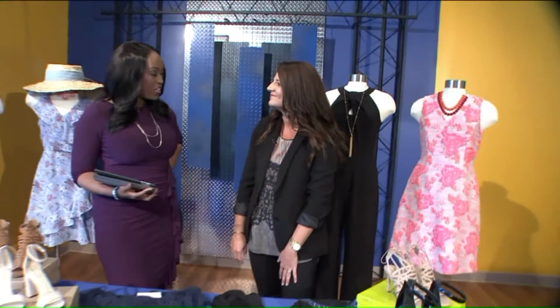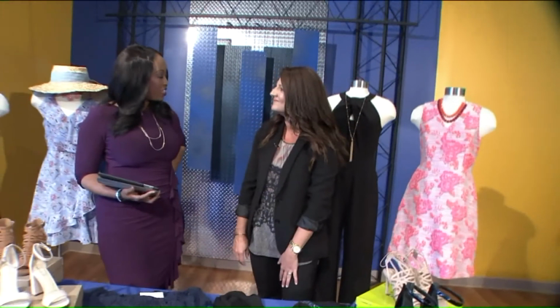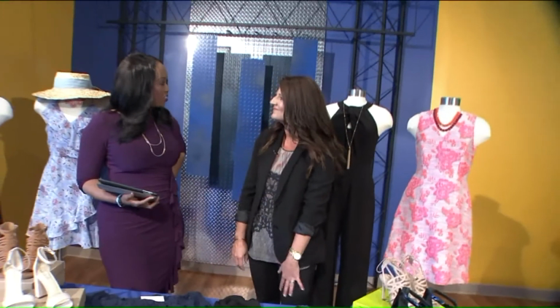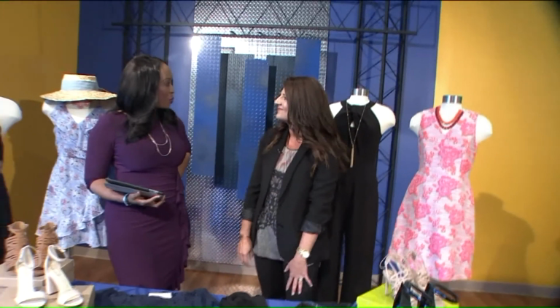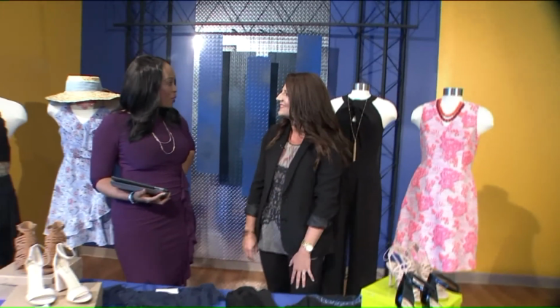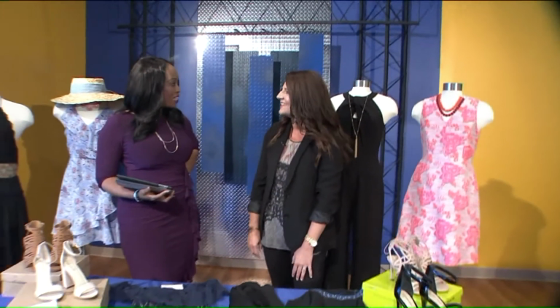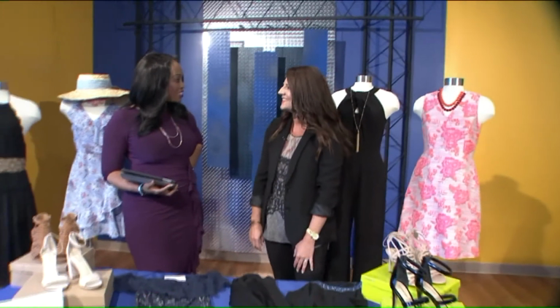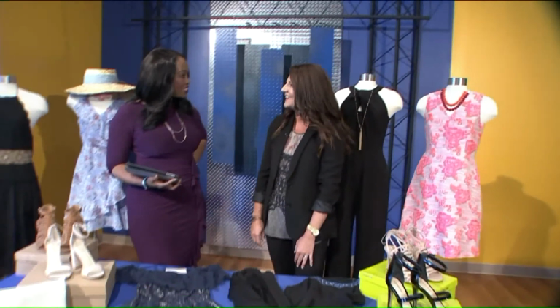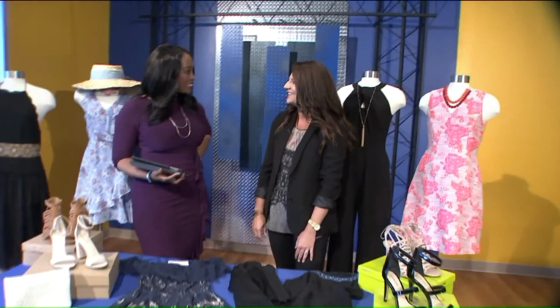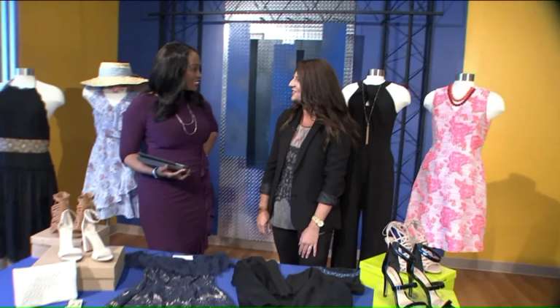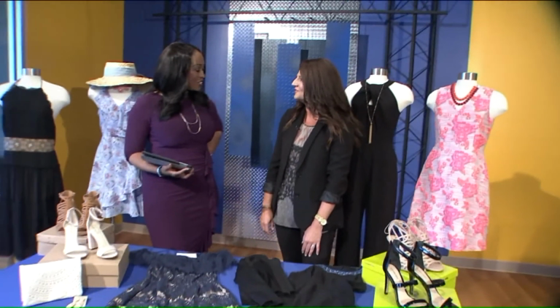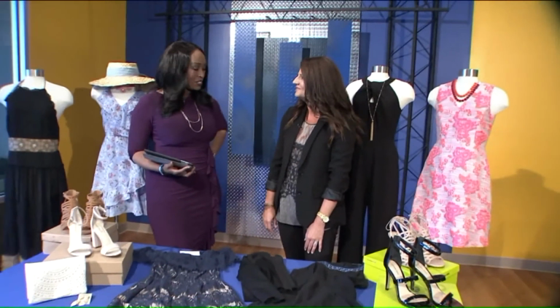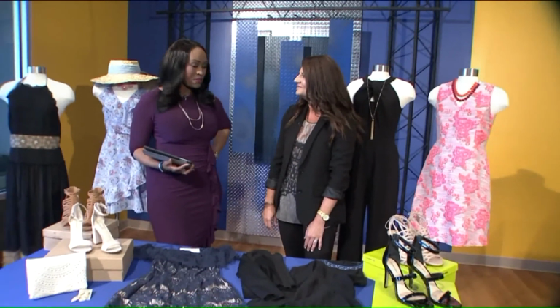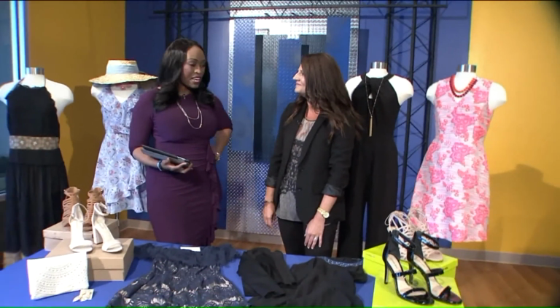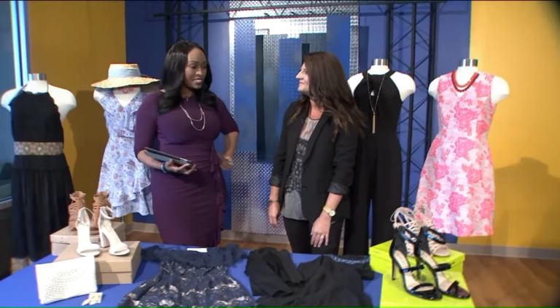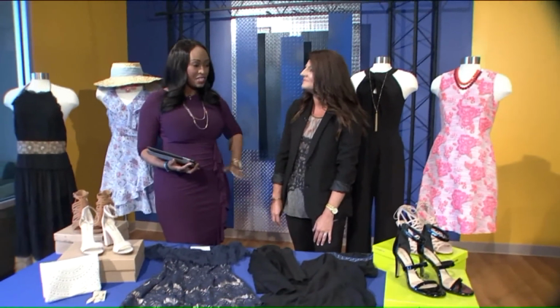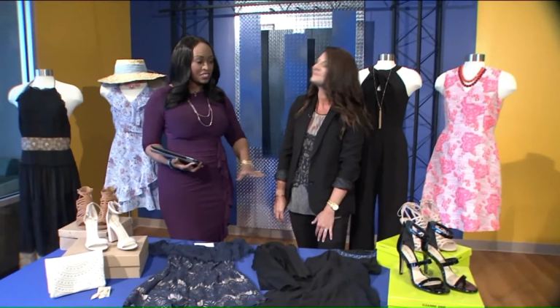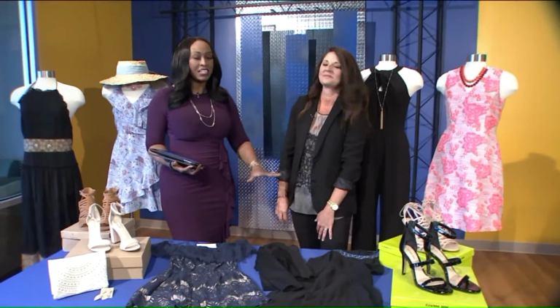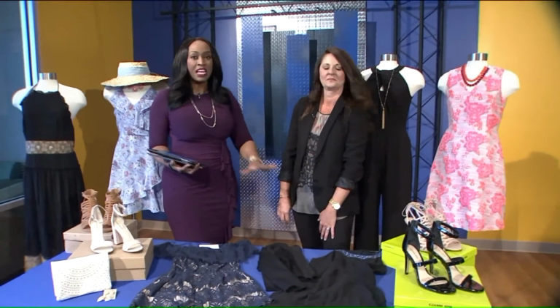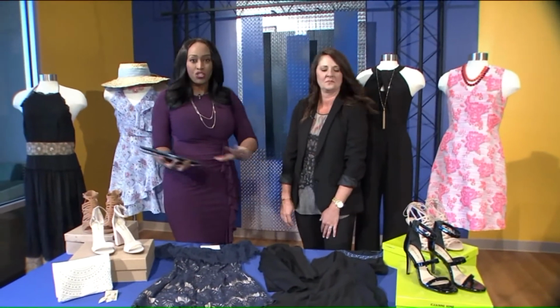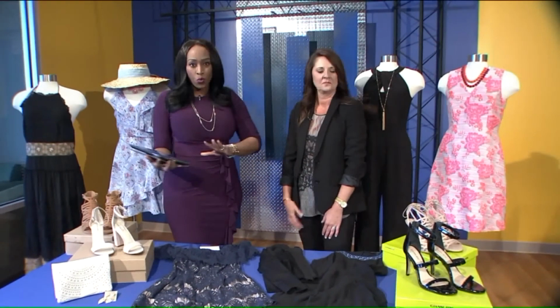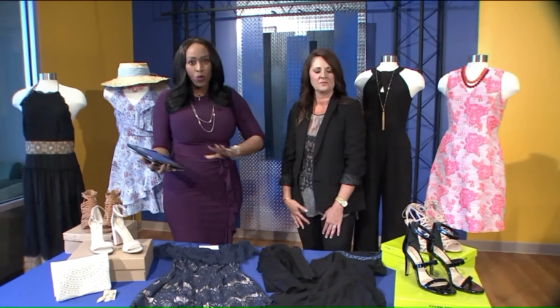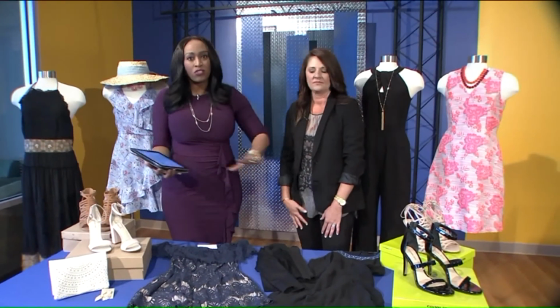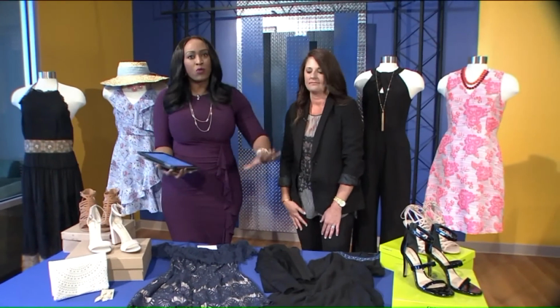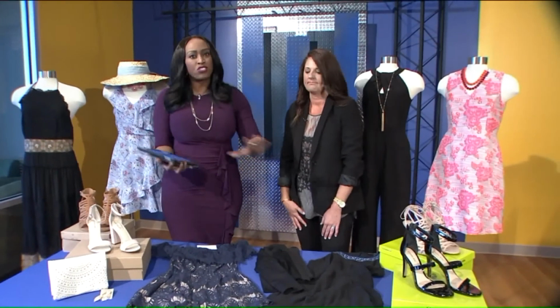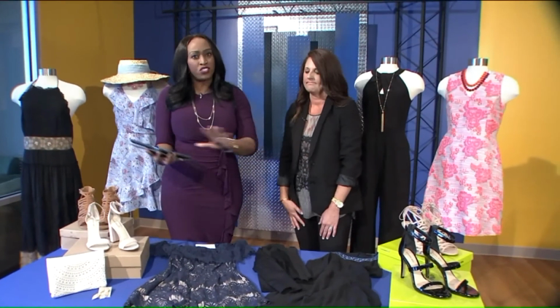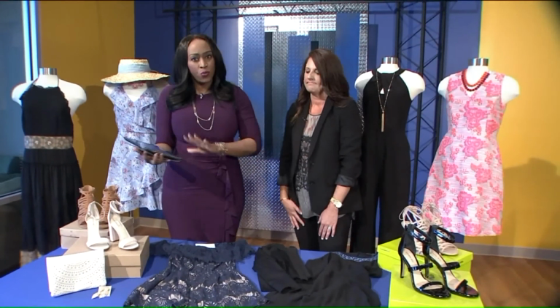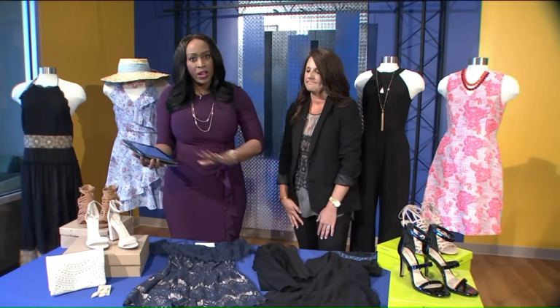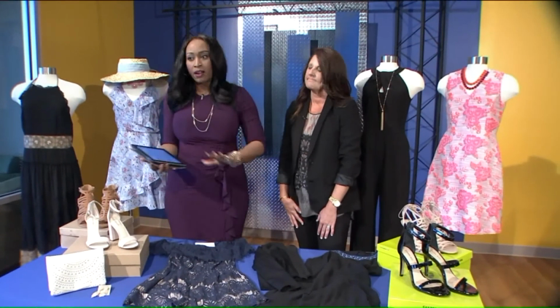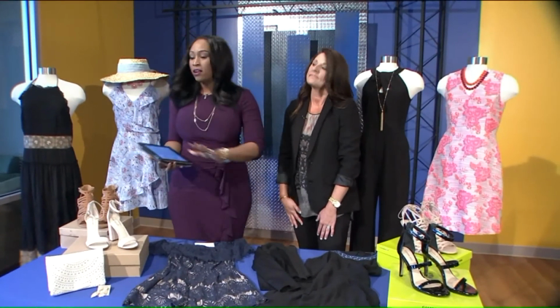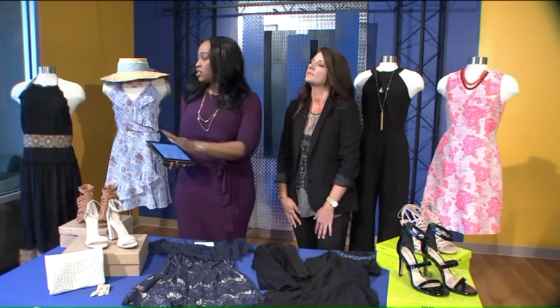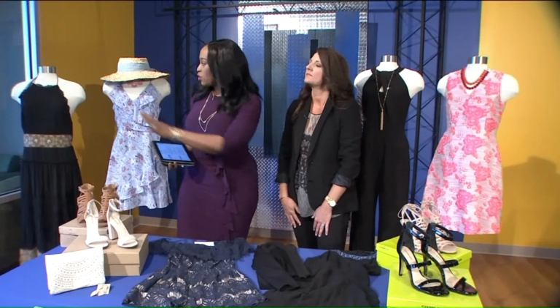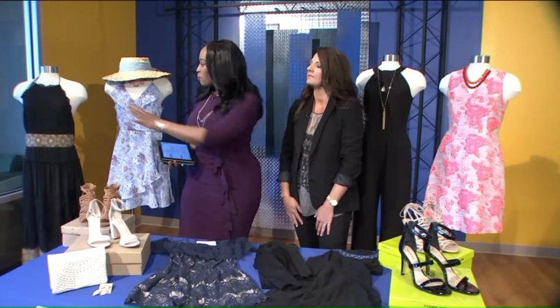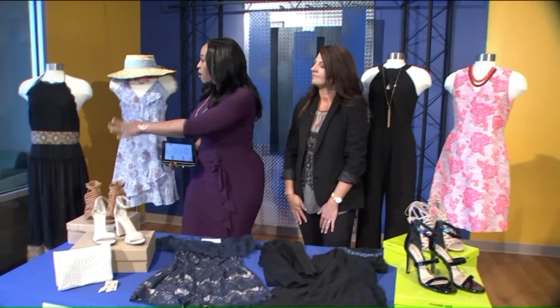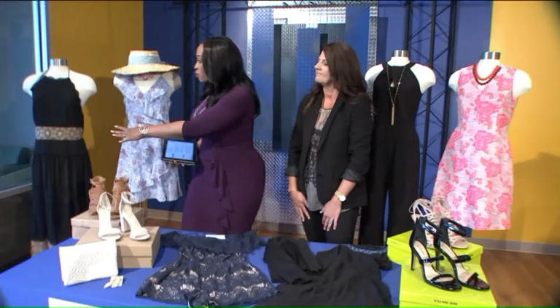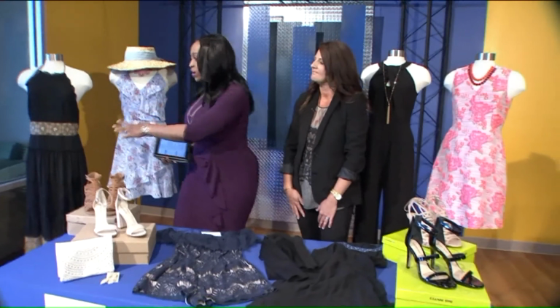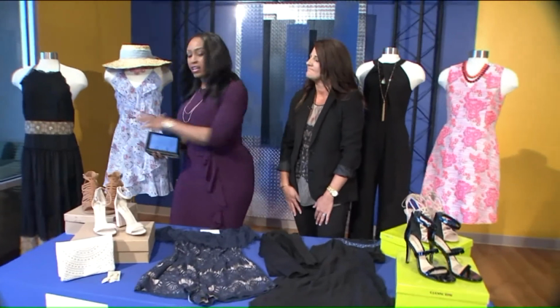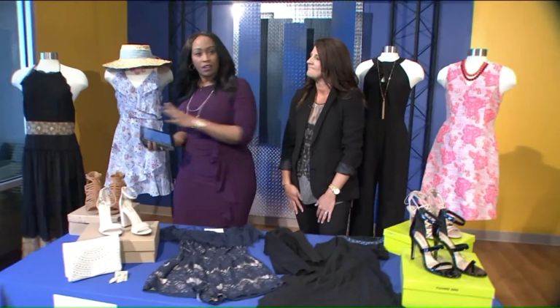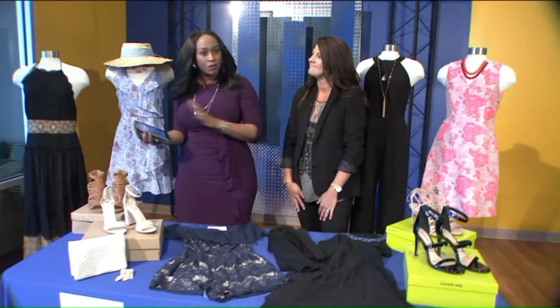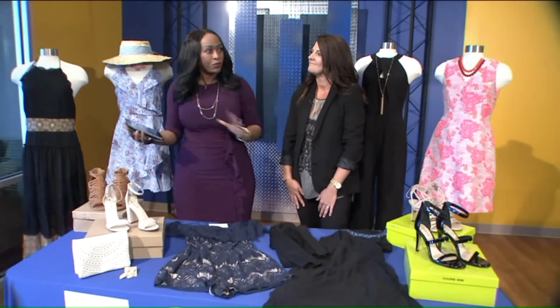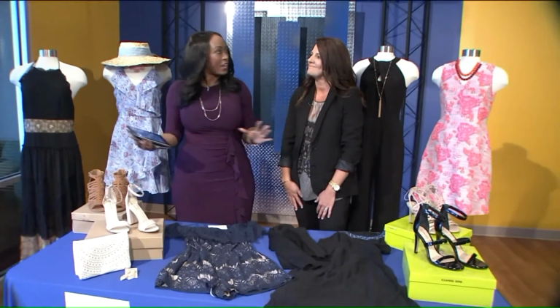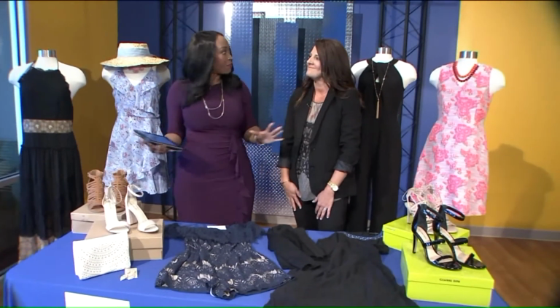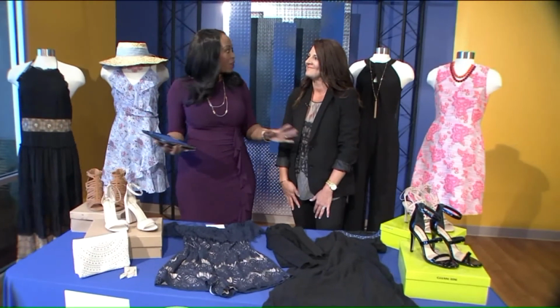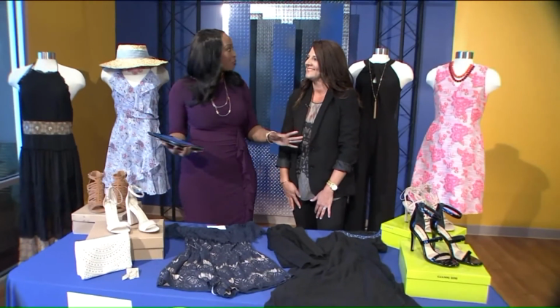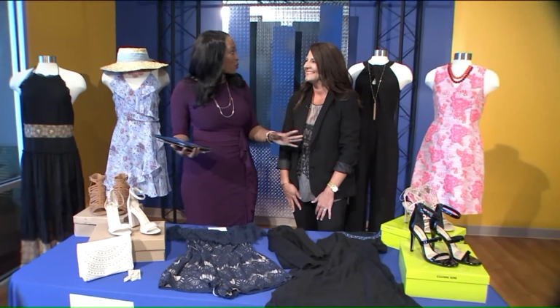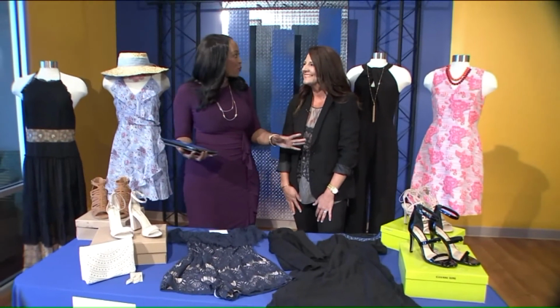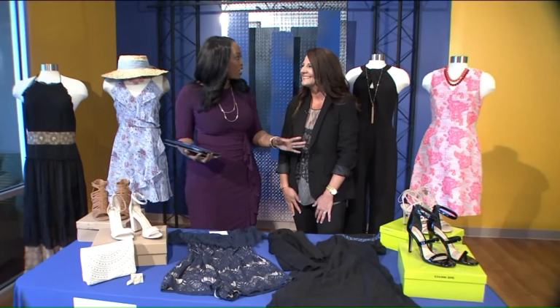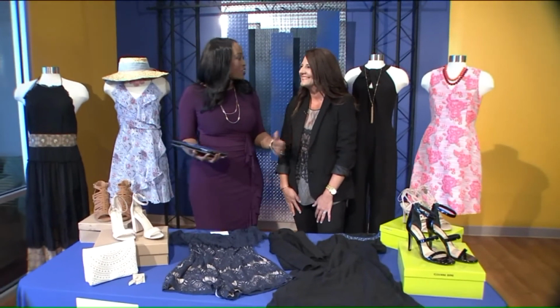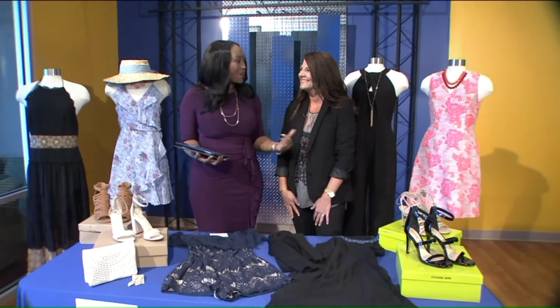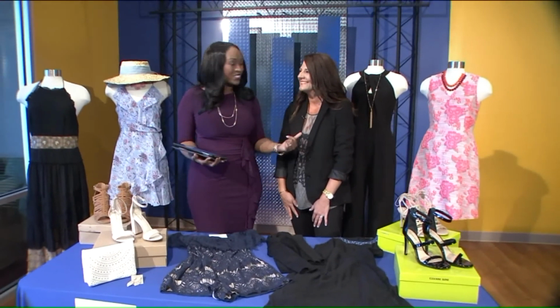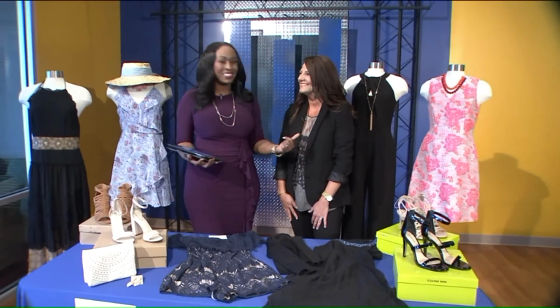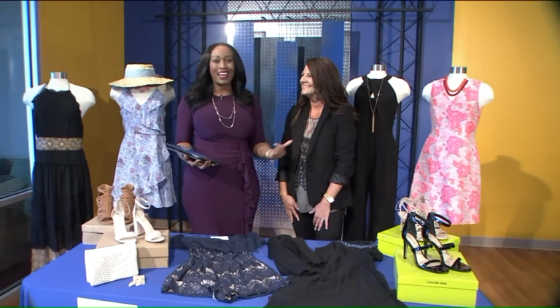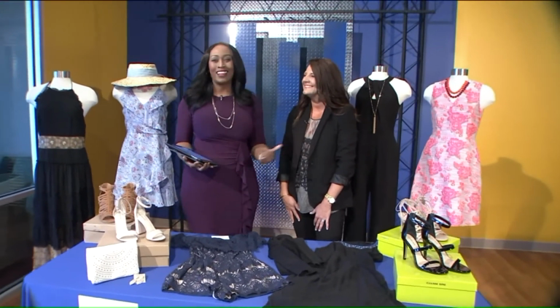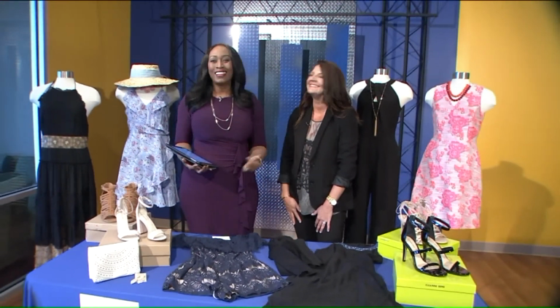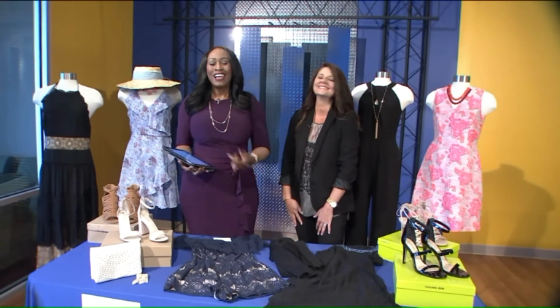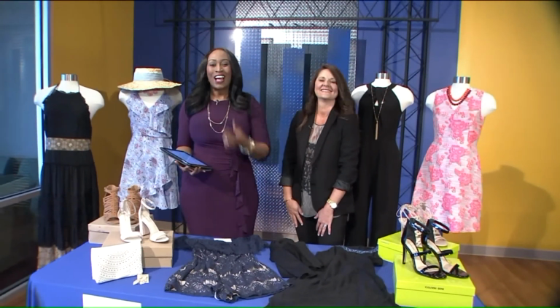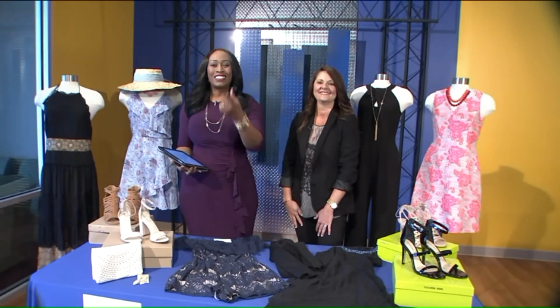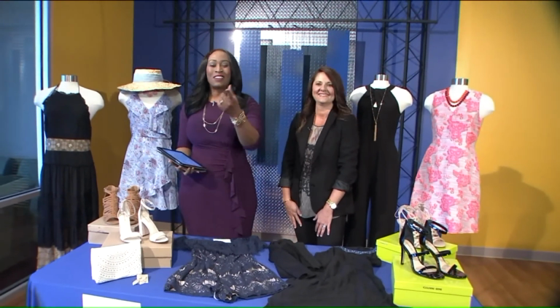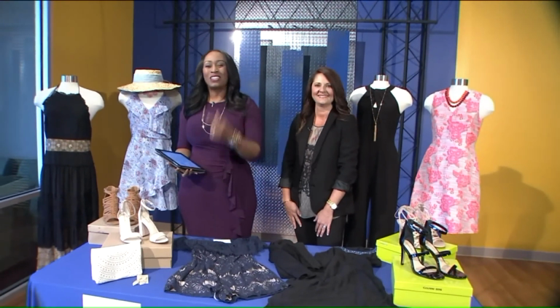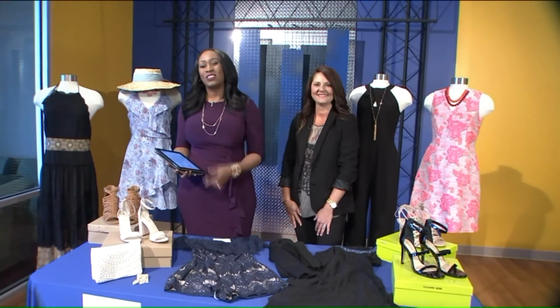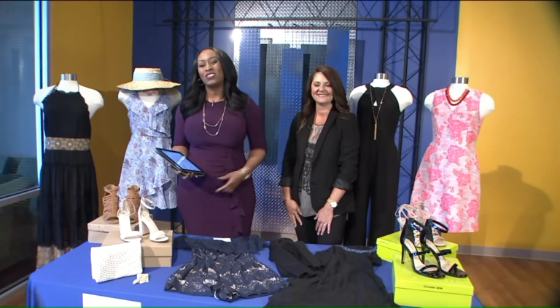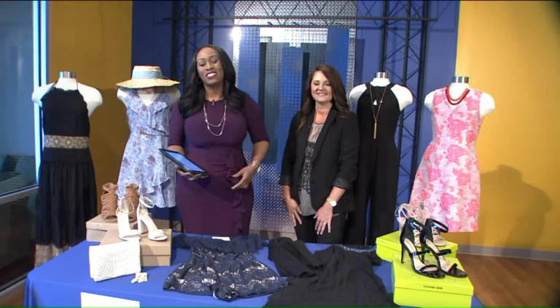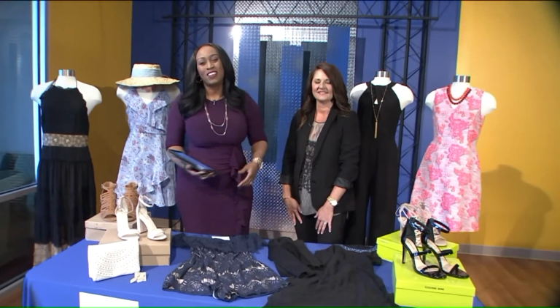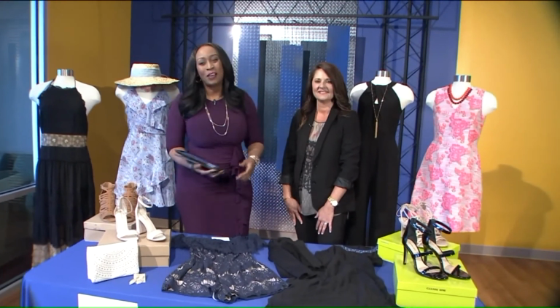Thank you so much. Some nice looks in case you're wondering what you should wear to a barn wedding or whatever outdoor wedding — you're all set. I'll send it back to you in the studio.